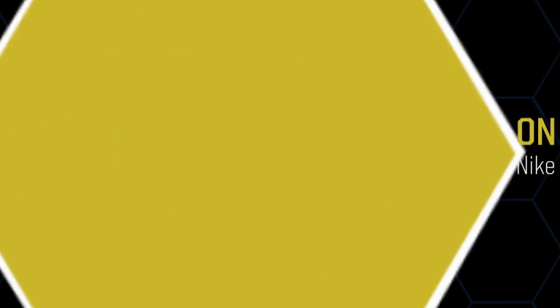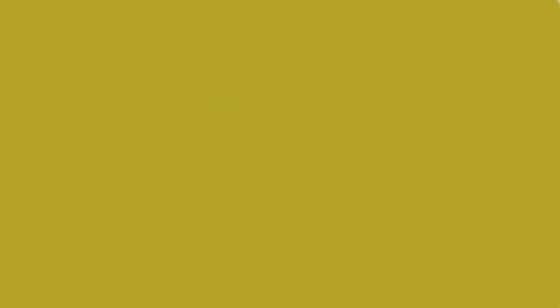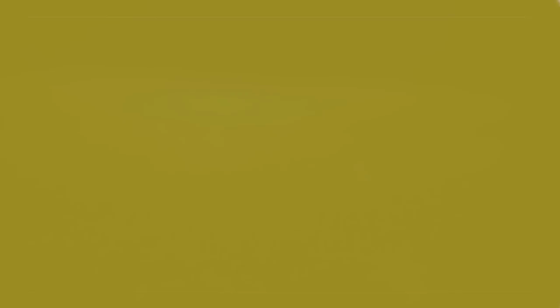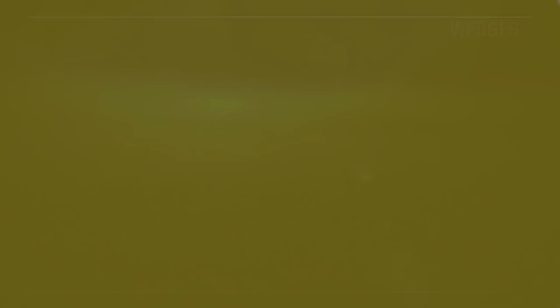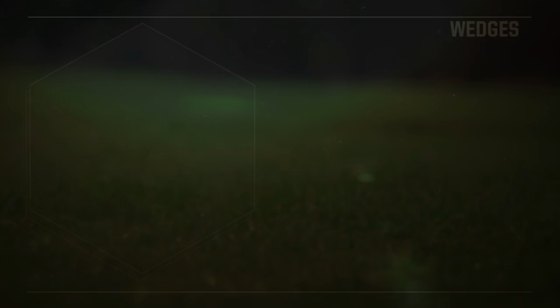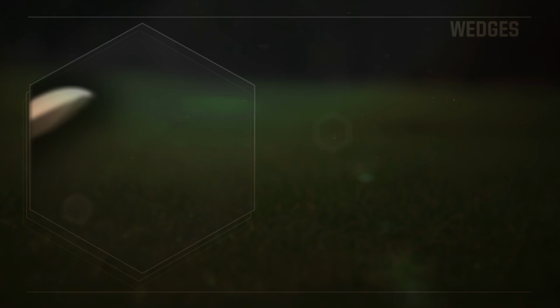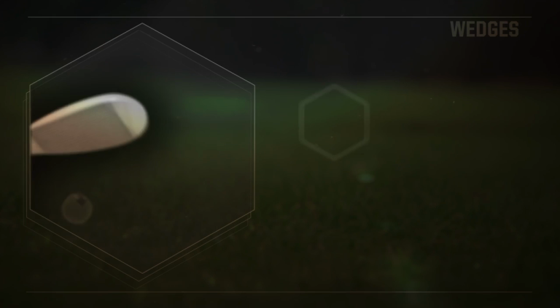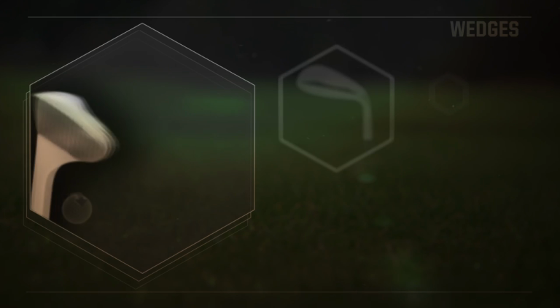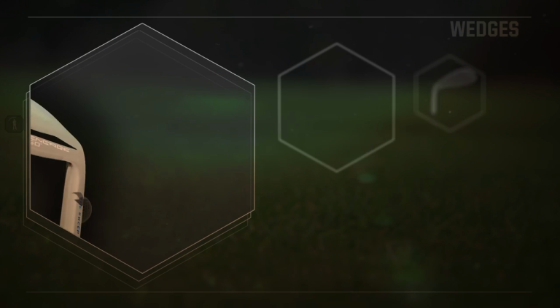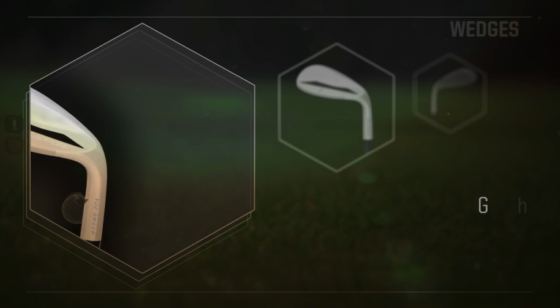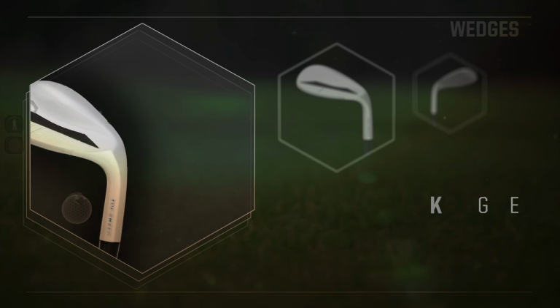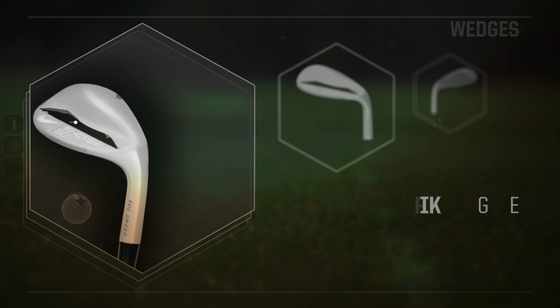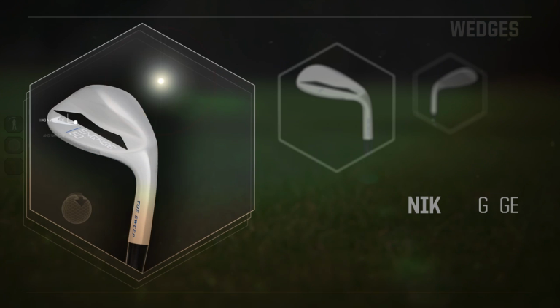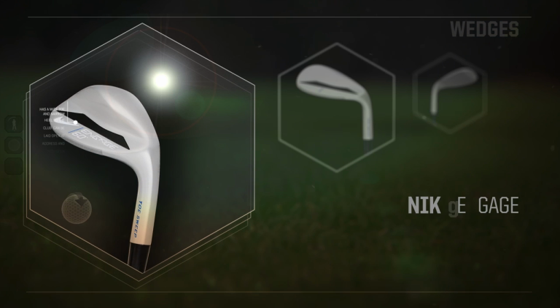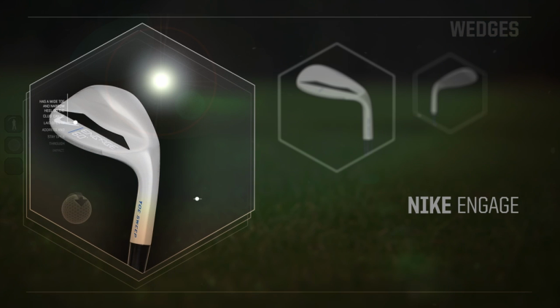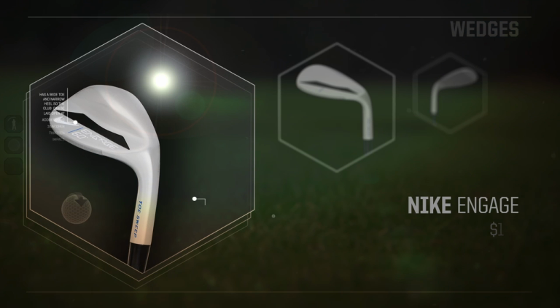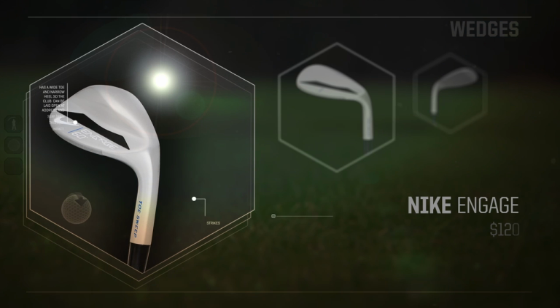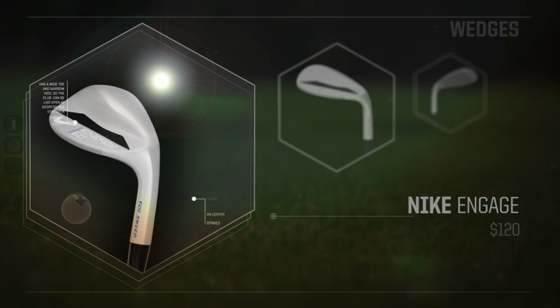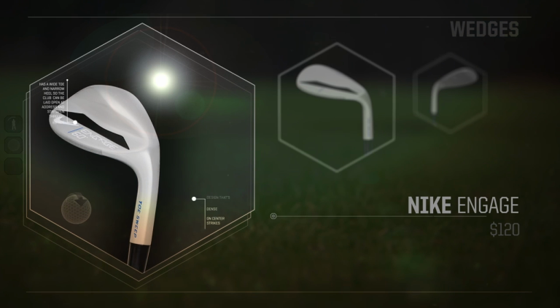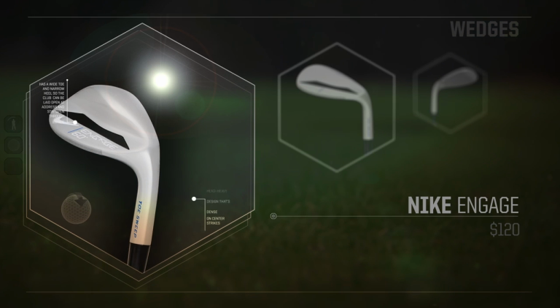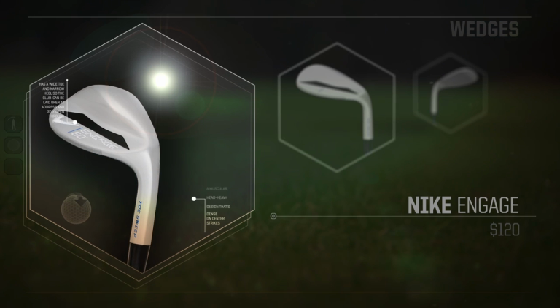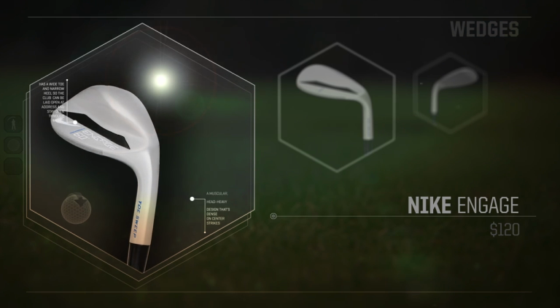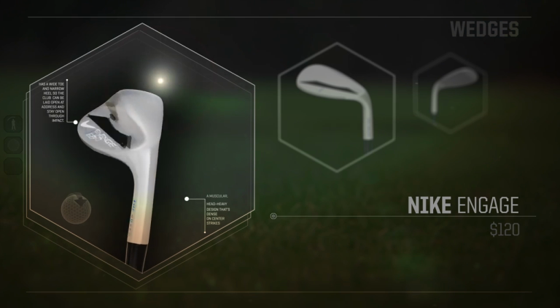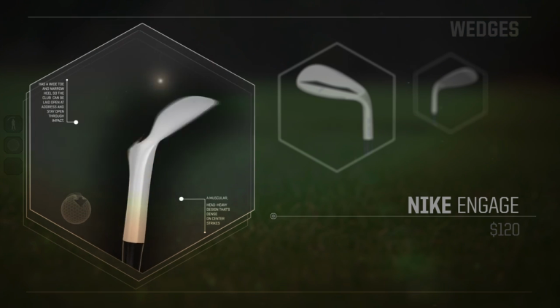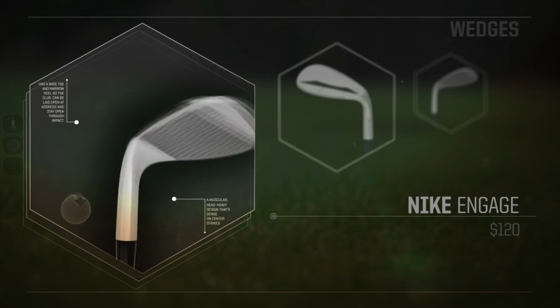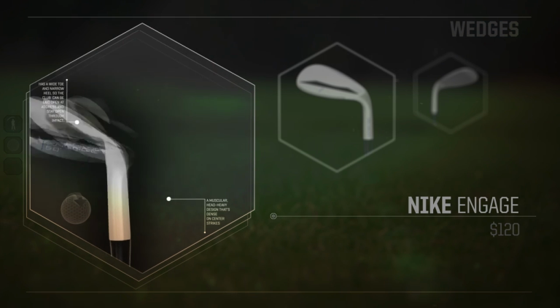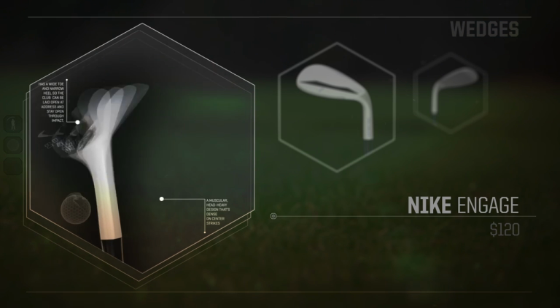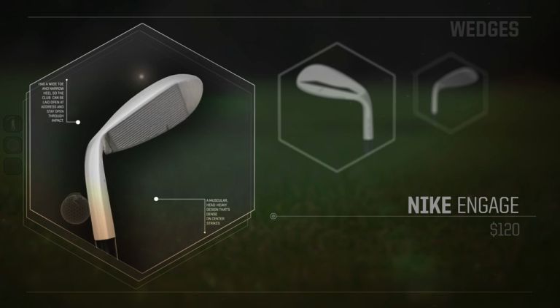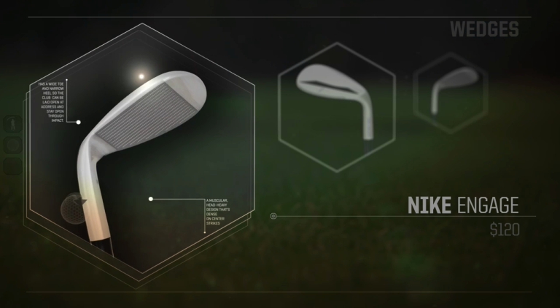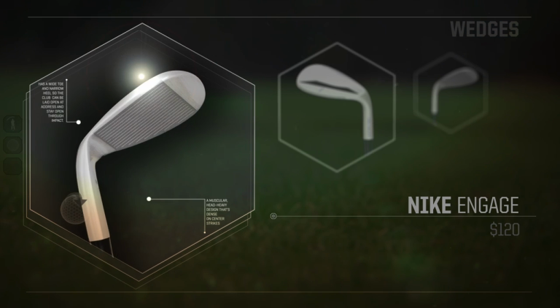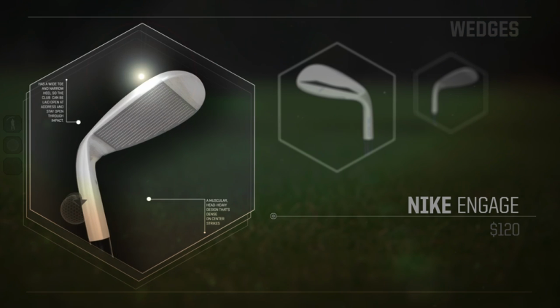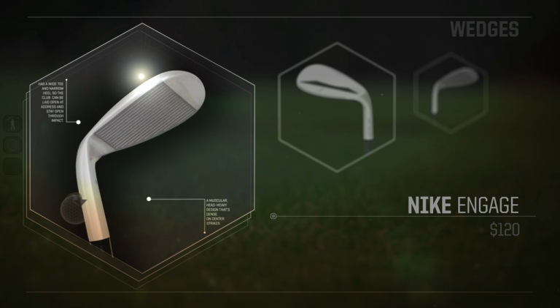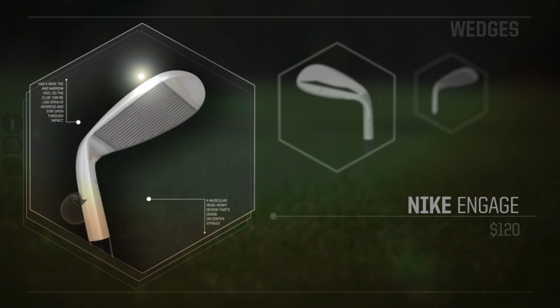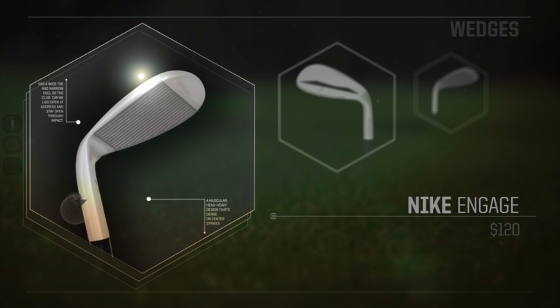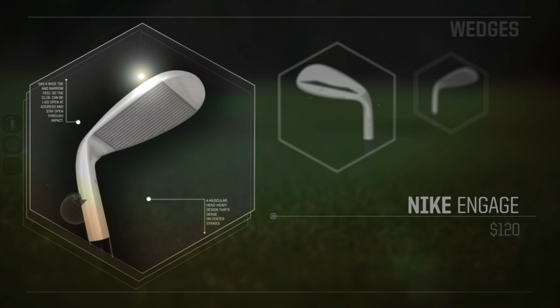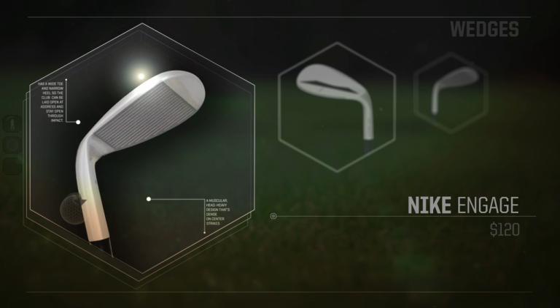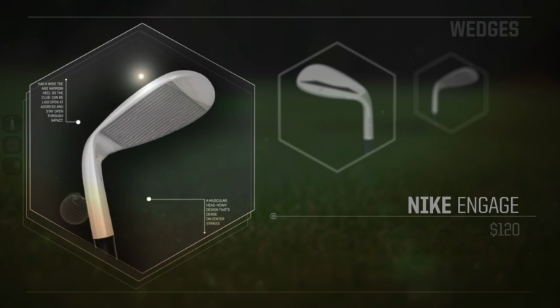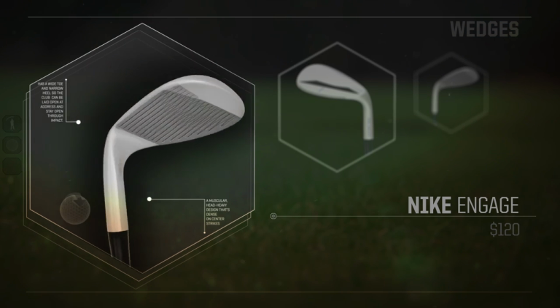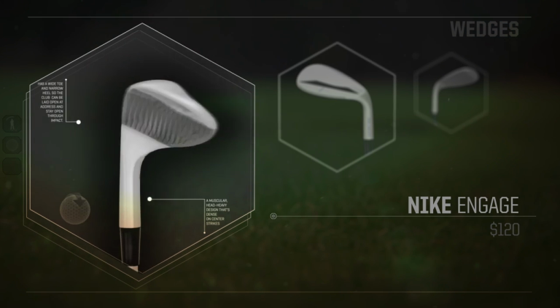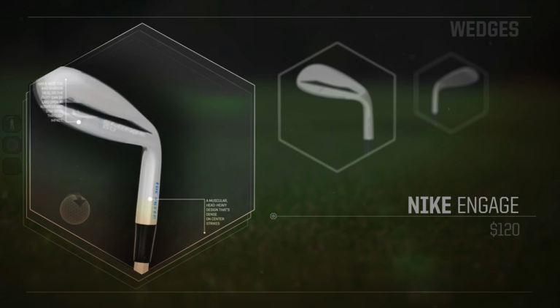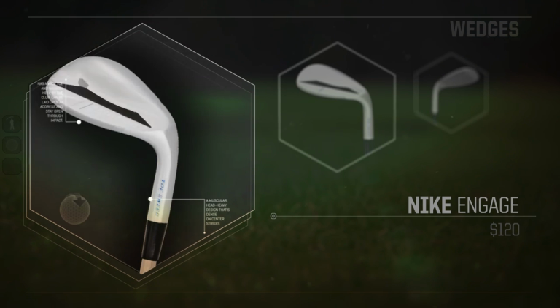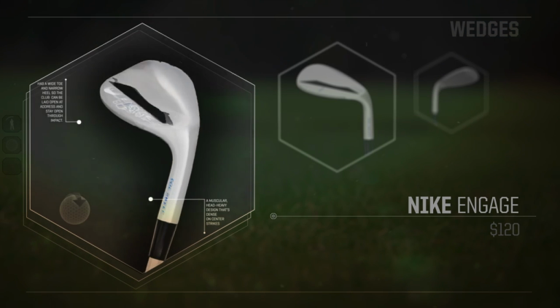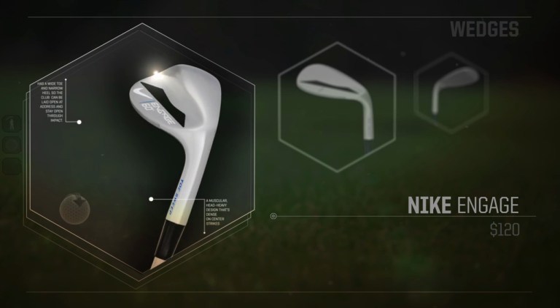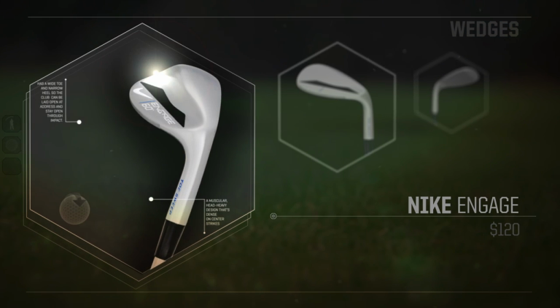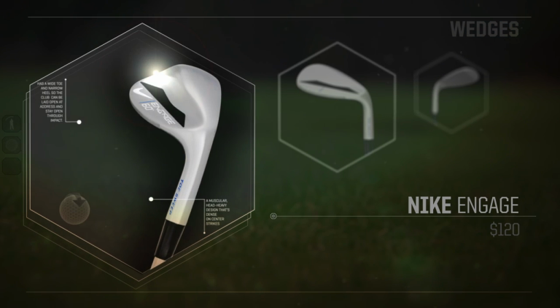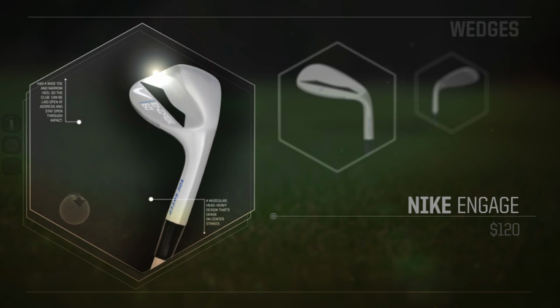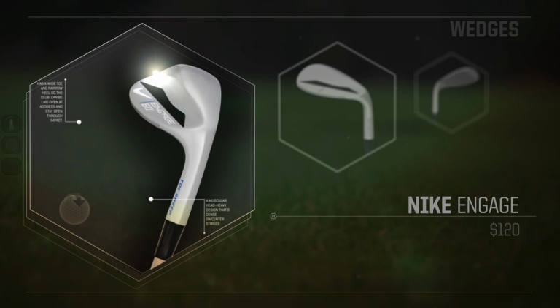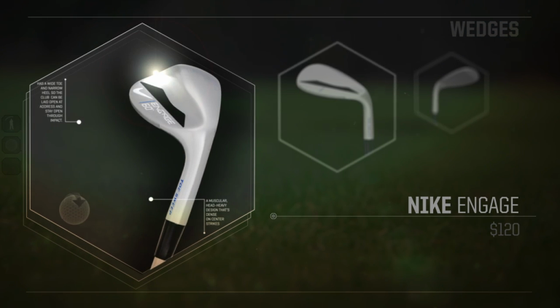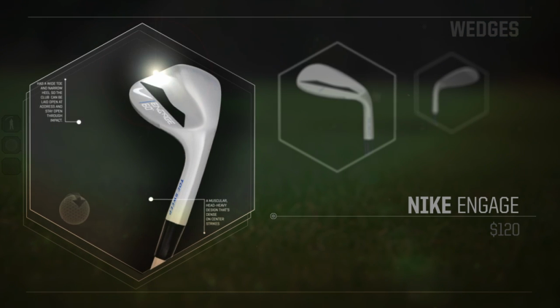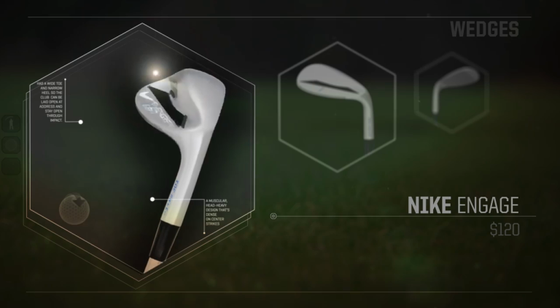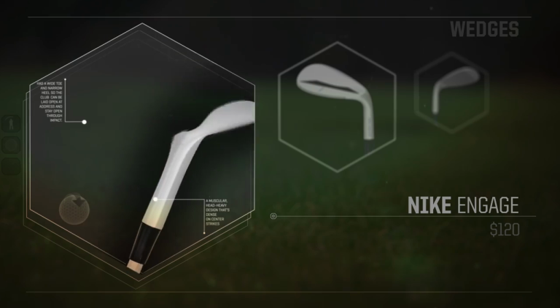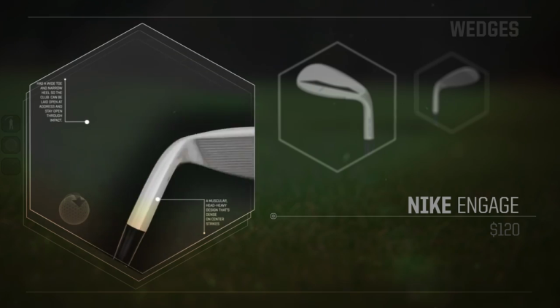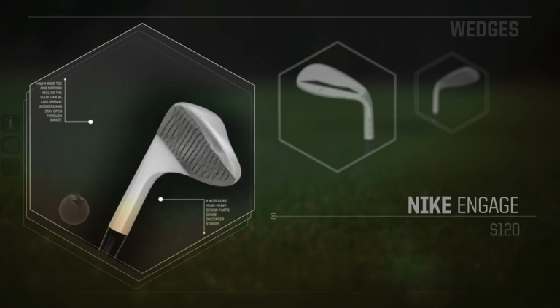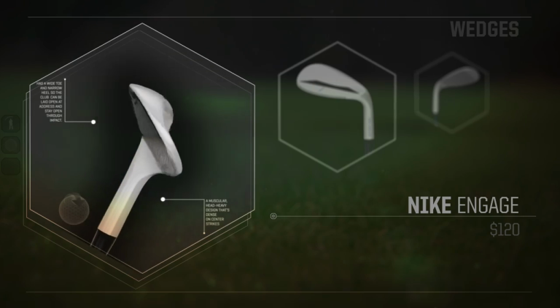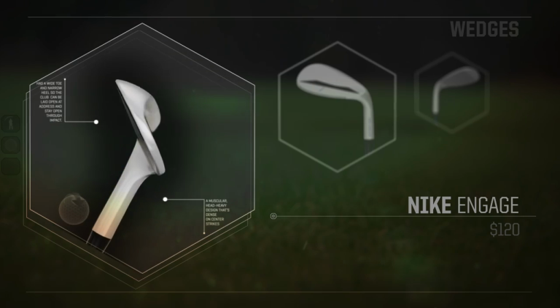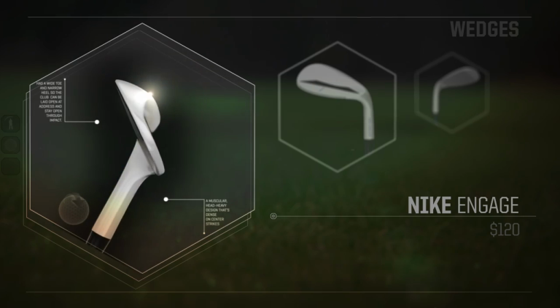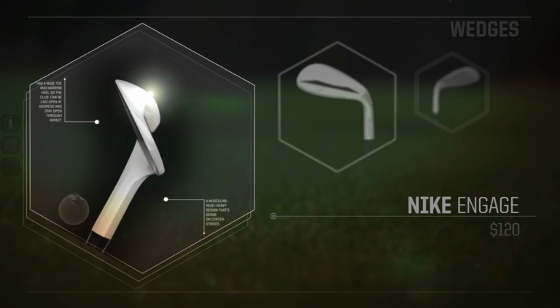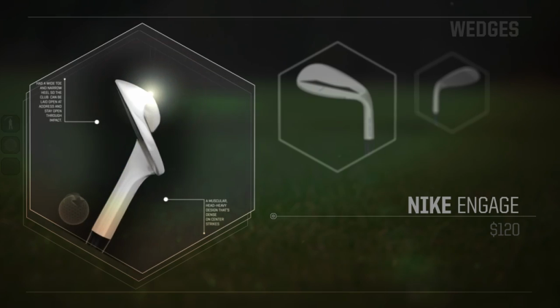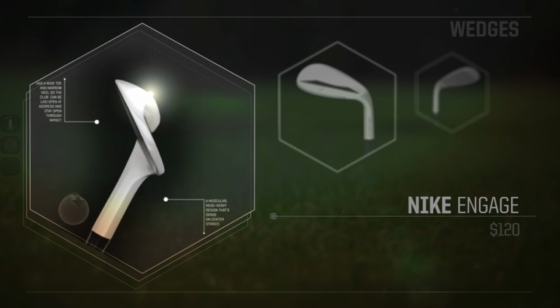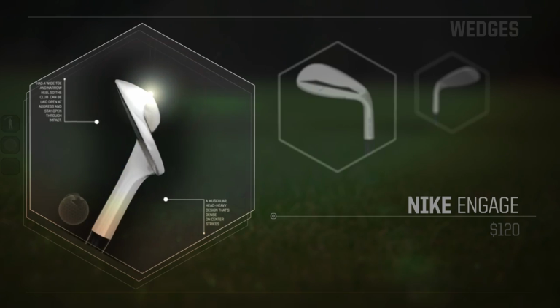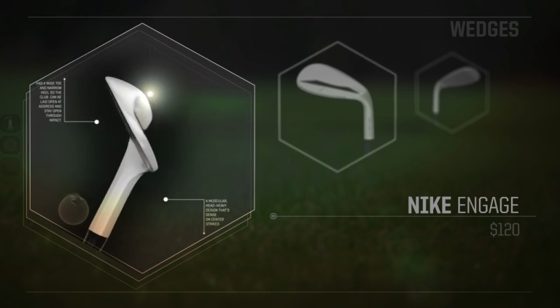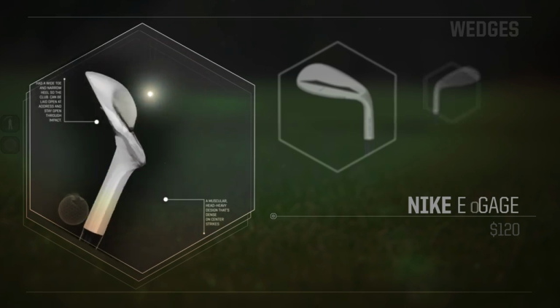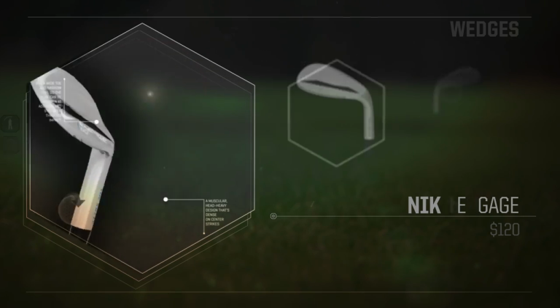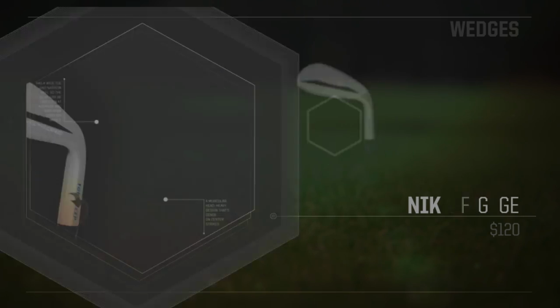Hi, I'm Michael Kay. I'm here in St. Augustine, Florida at Club Test. My favorite wedge this week is a Nike Engage toe sweep wedge.